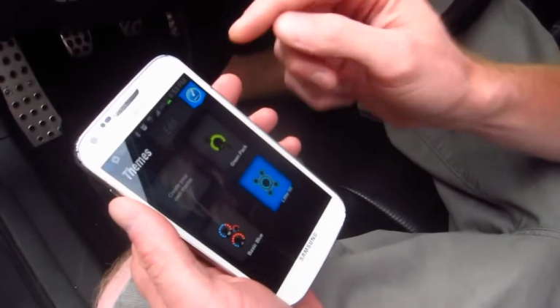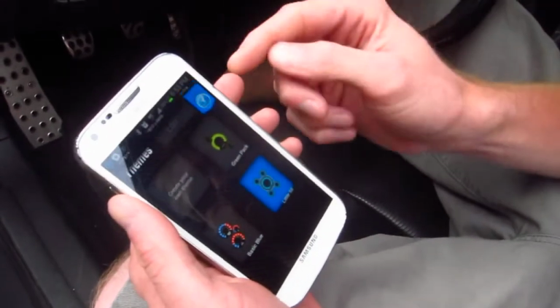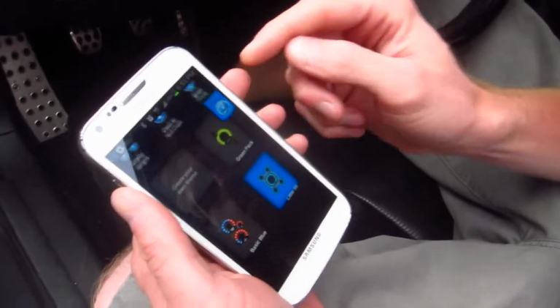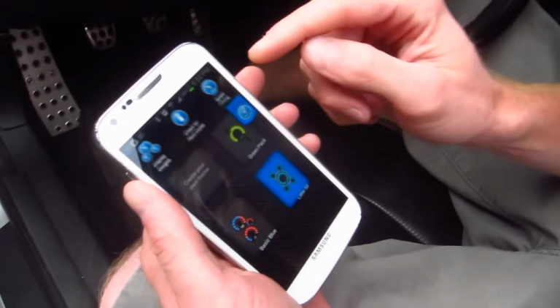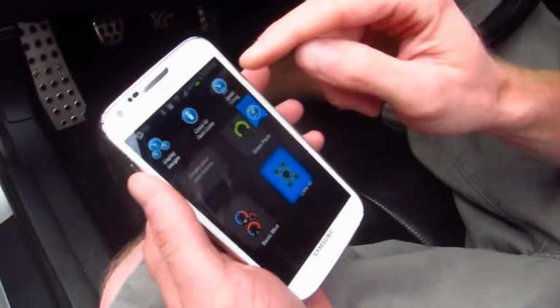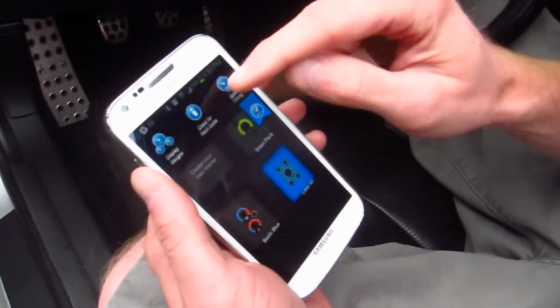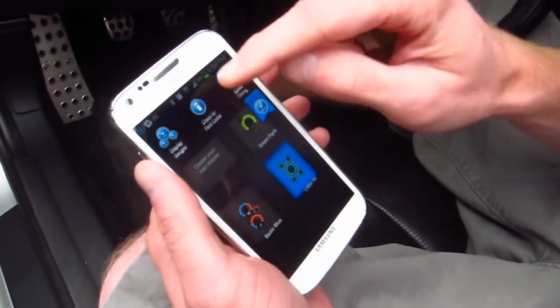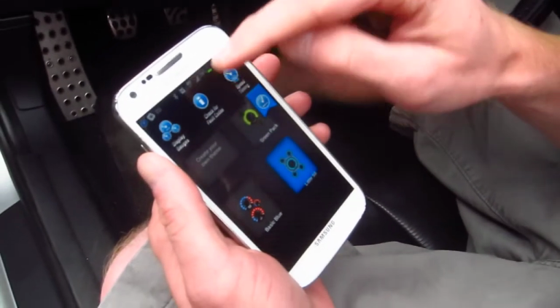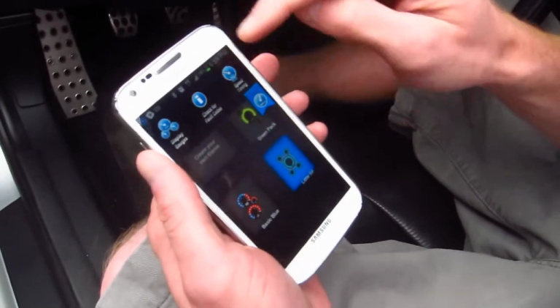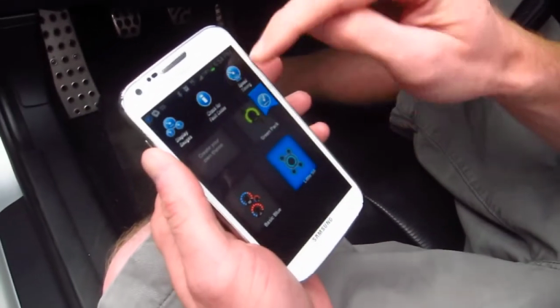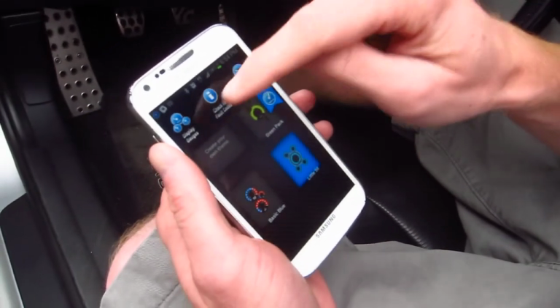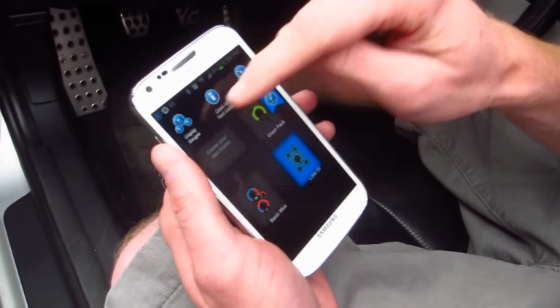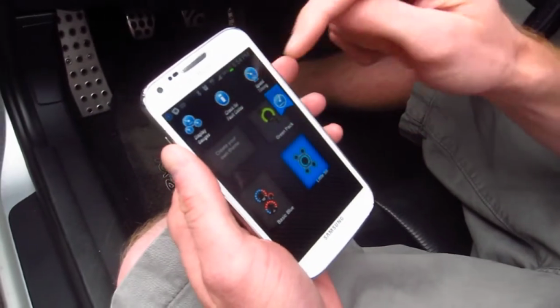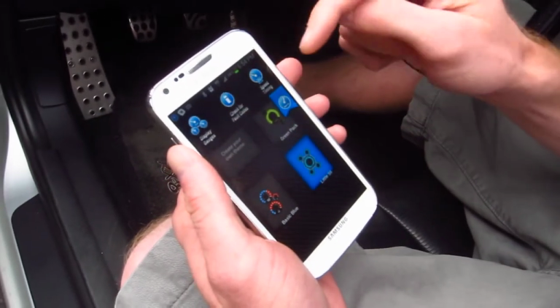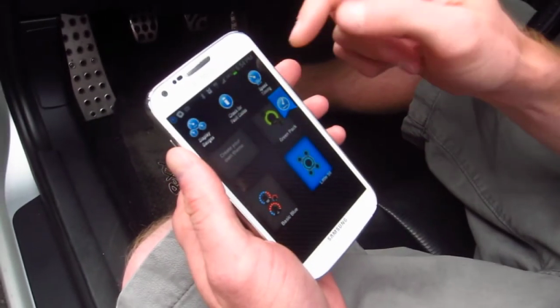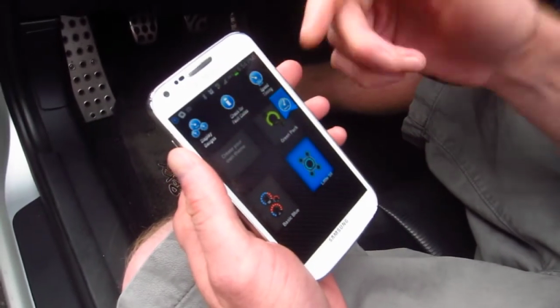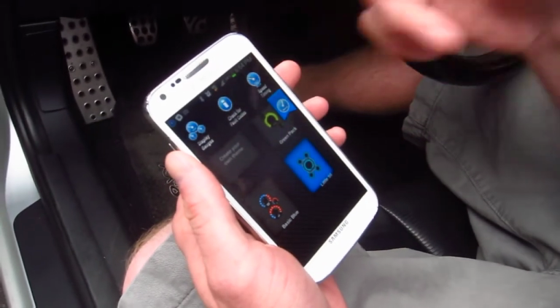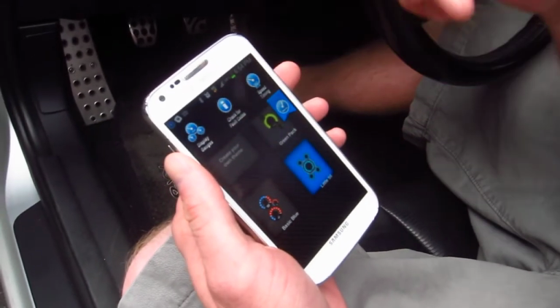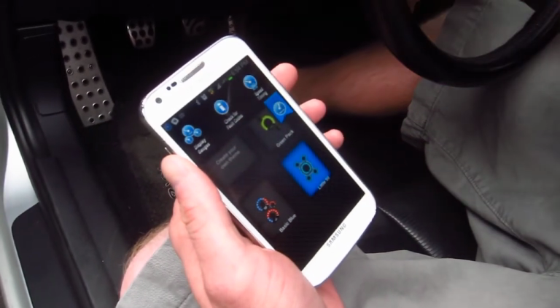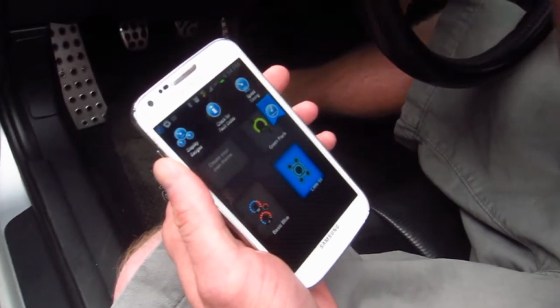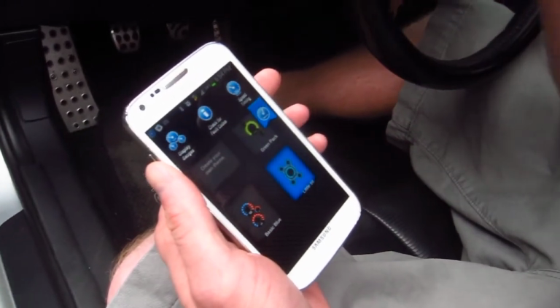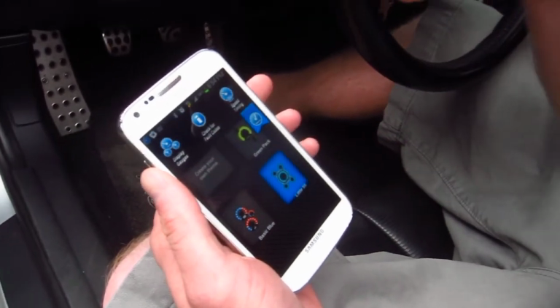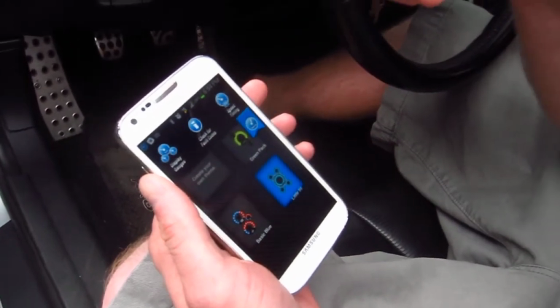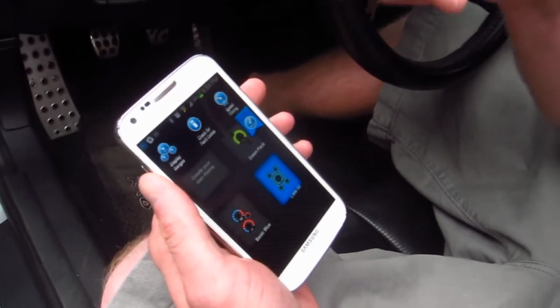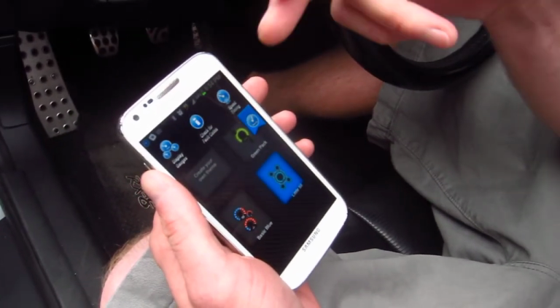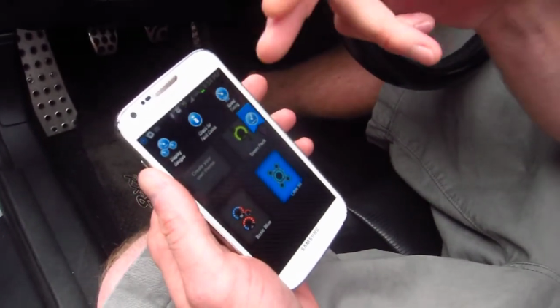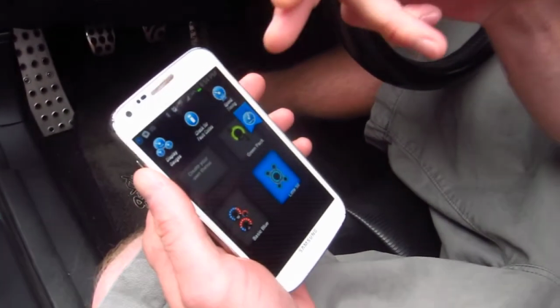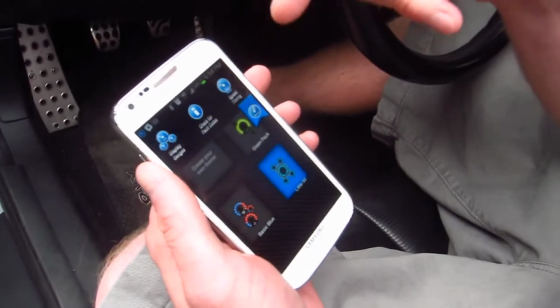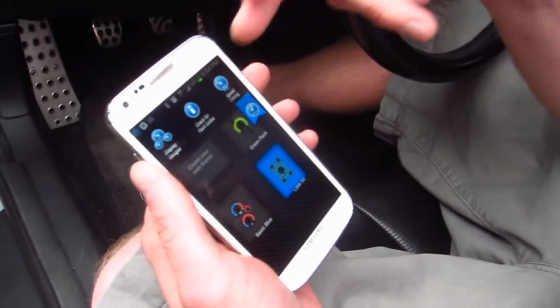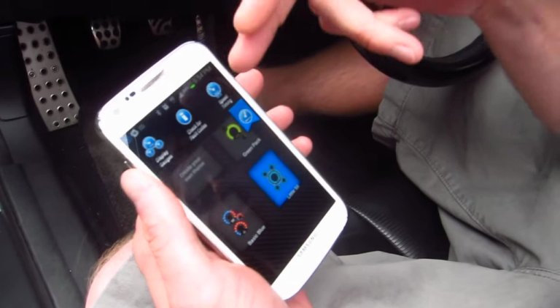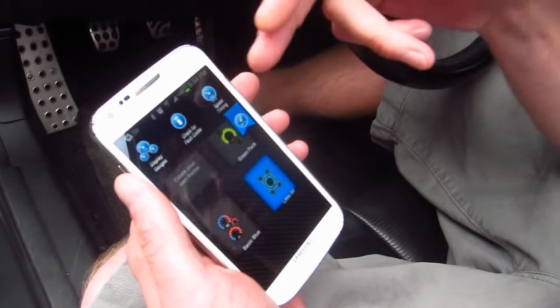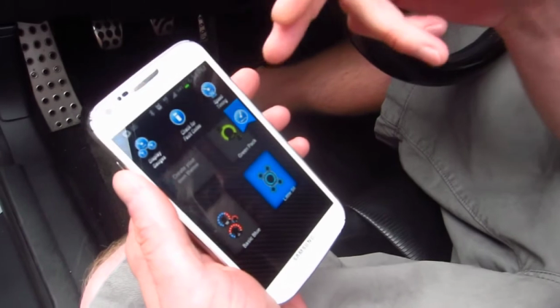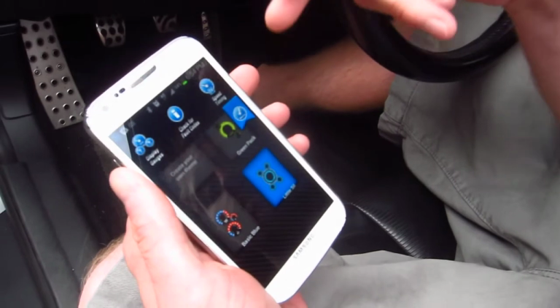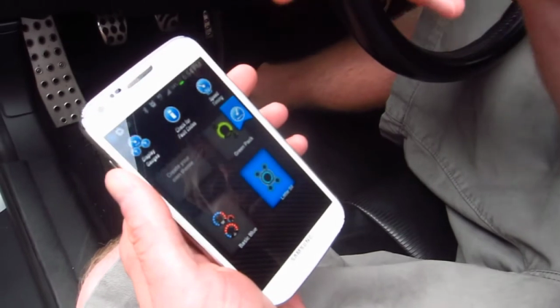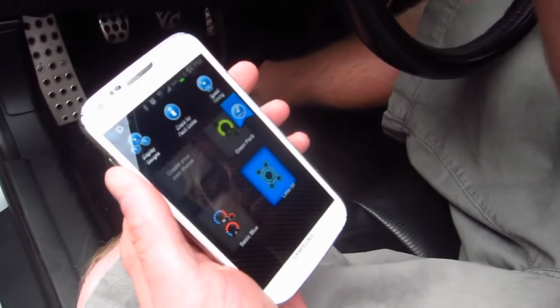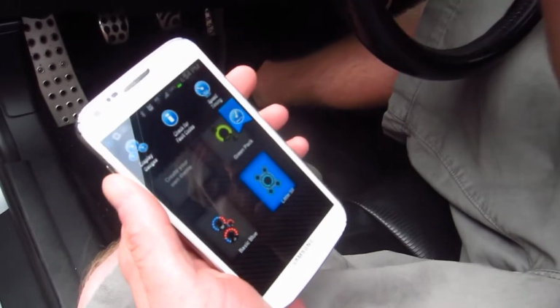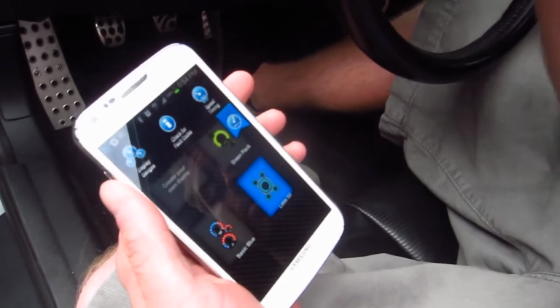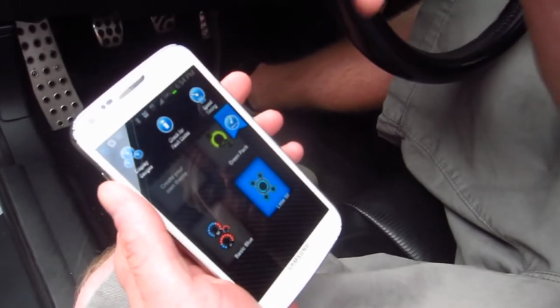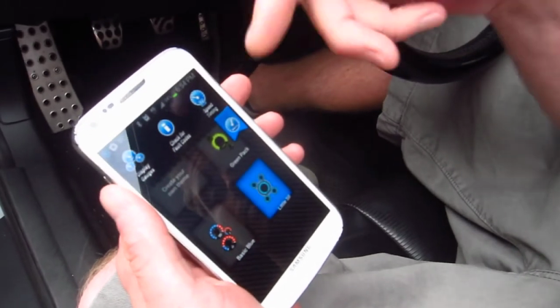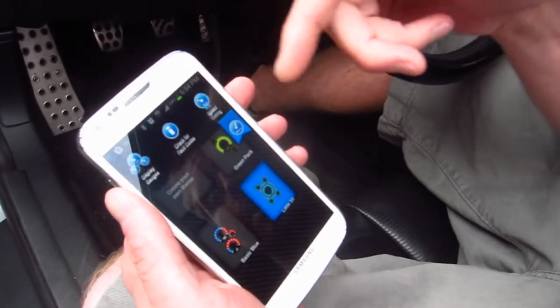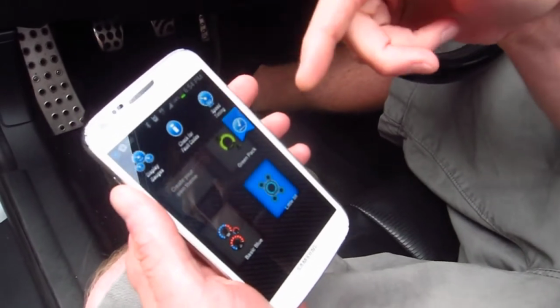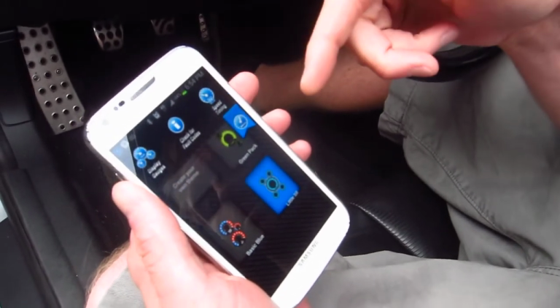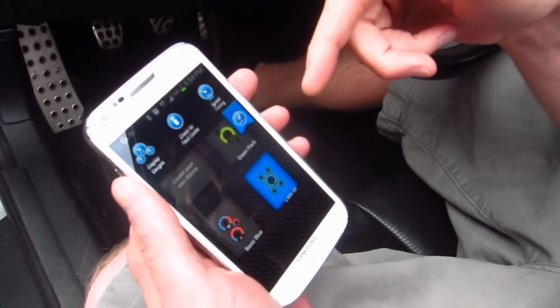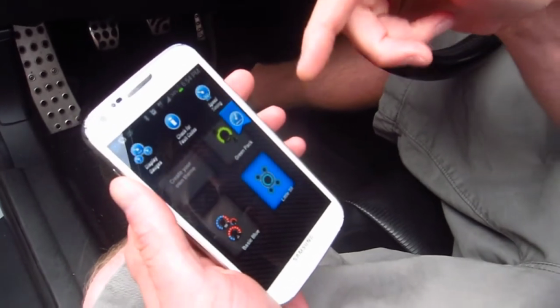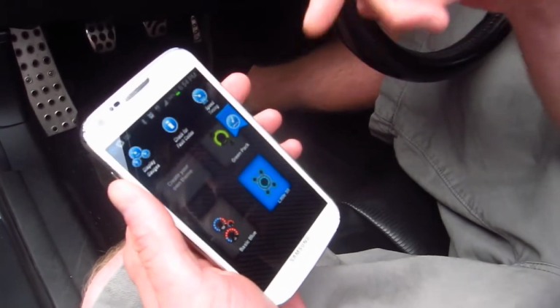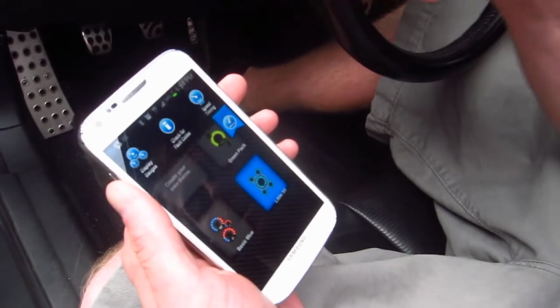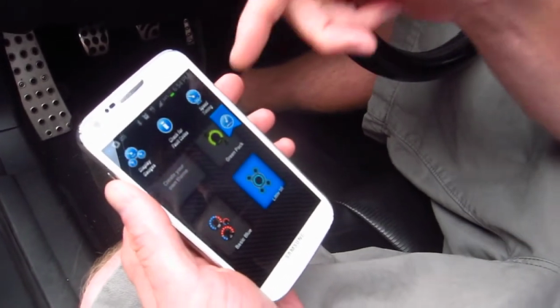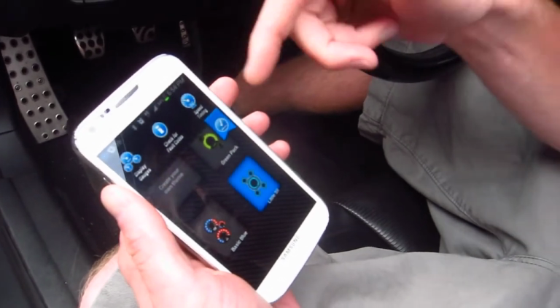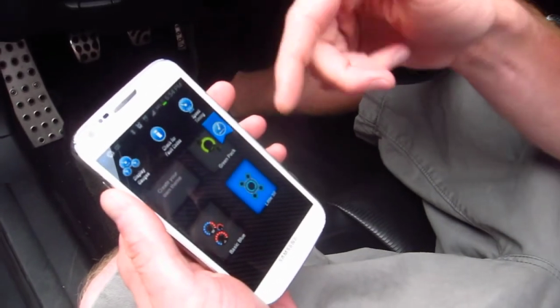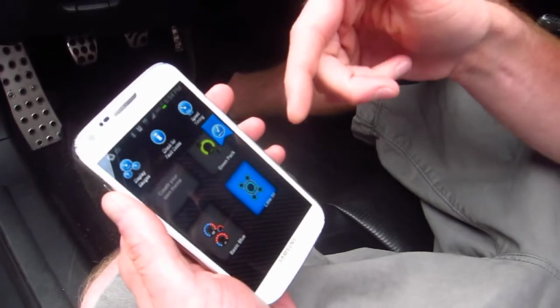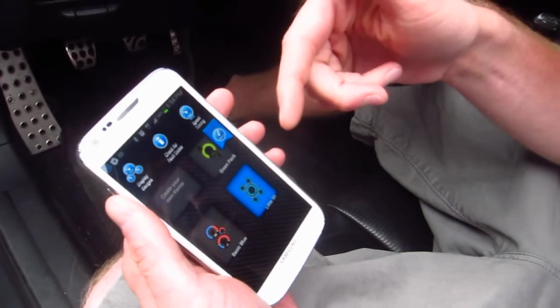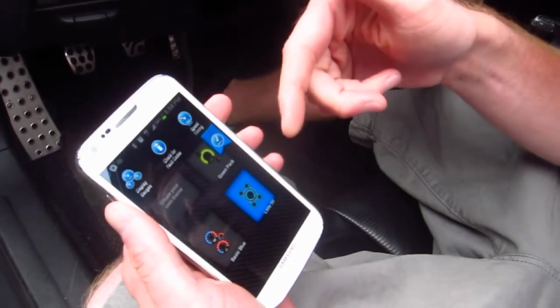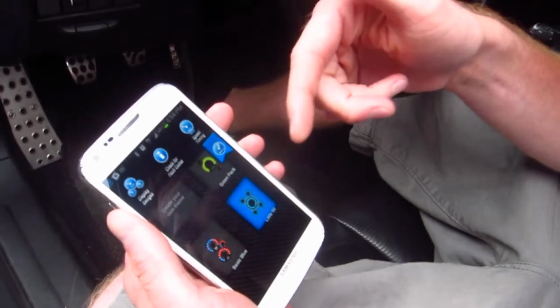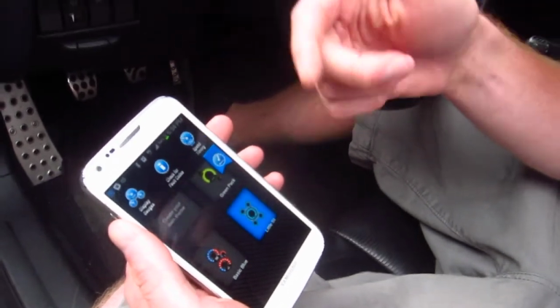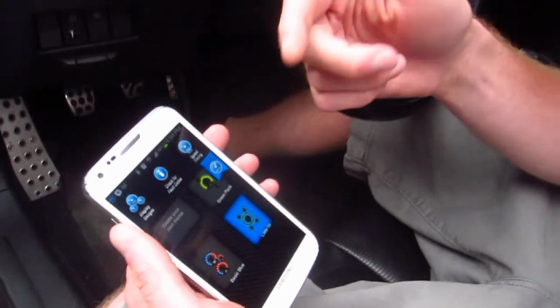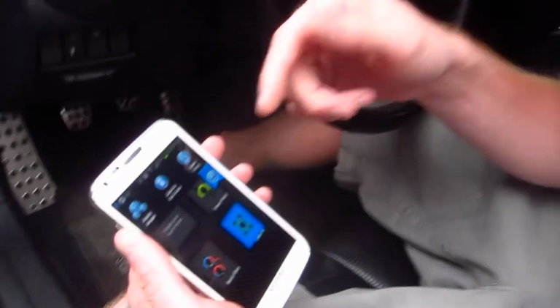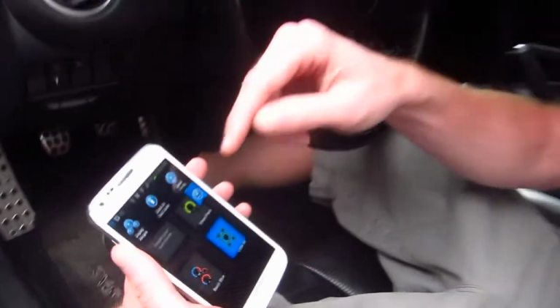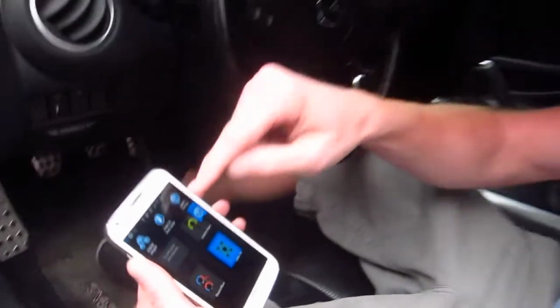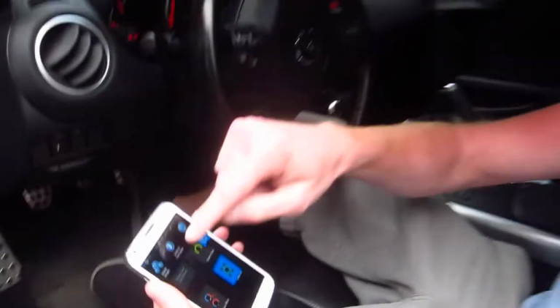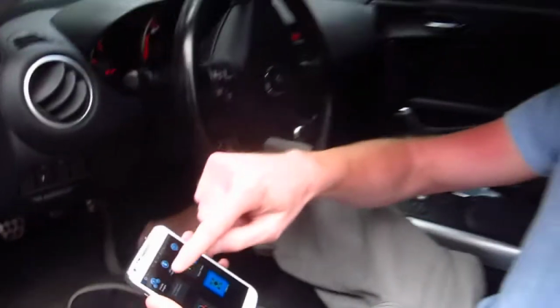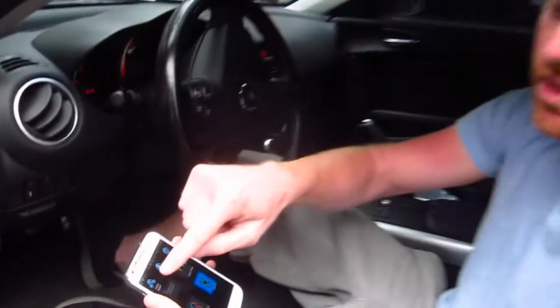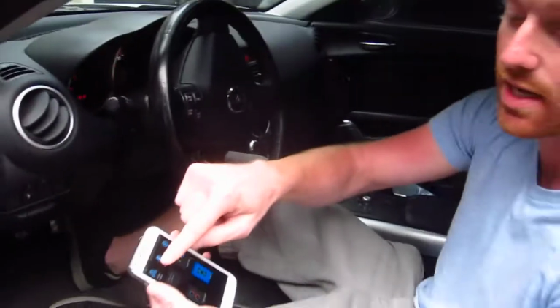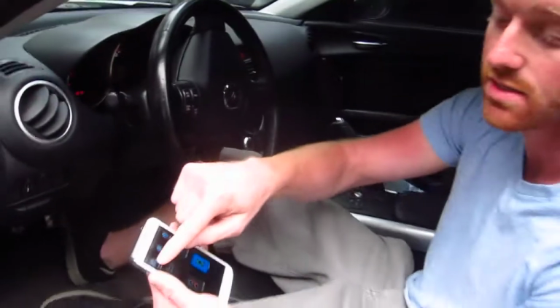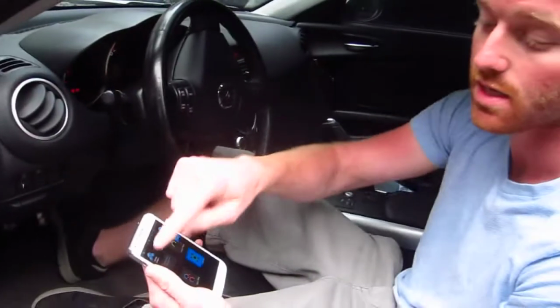Coming up here, you have your three options. You can either do display gauges, check for fault codes if you have a check engine light on, or you can do a speed timer like 0-60 testing.